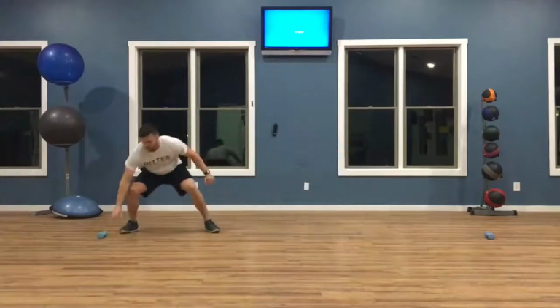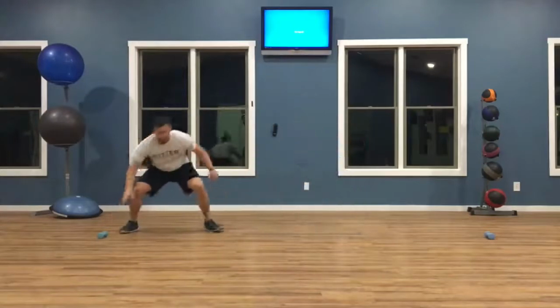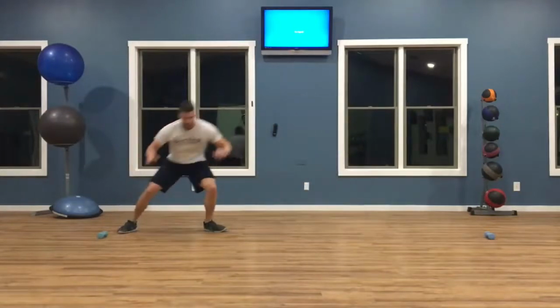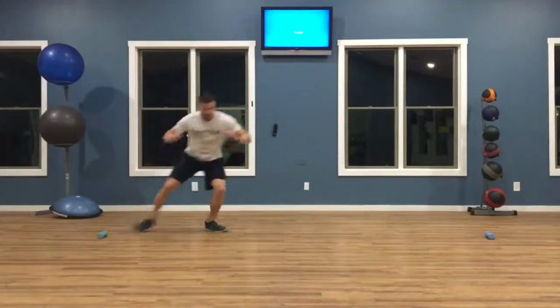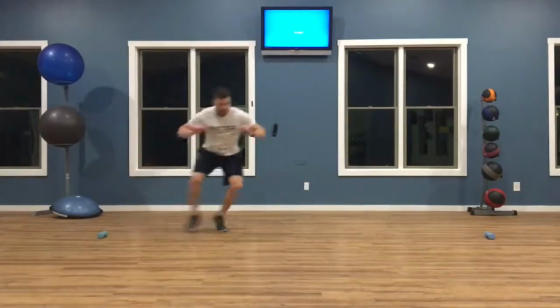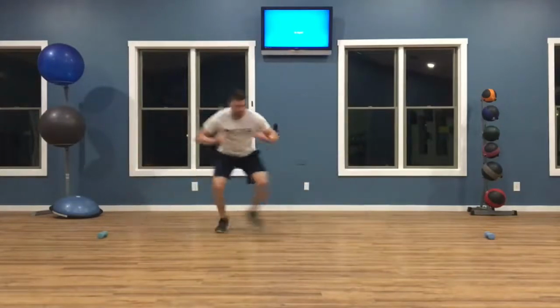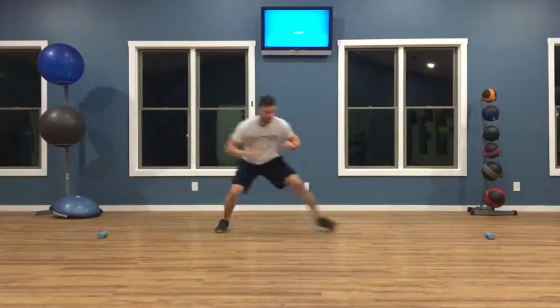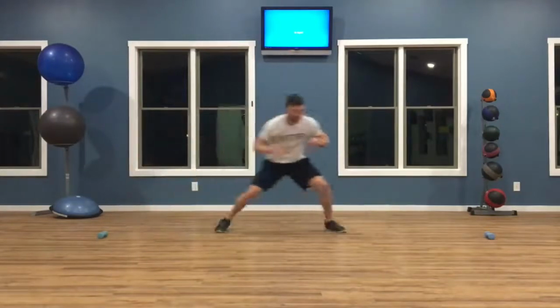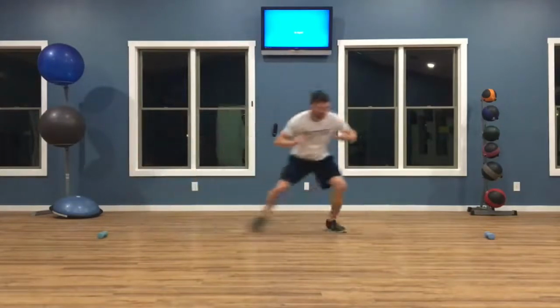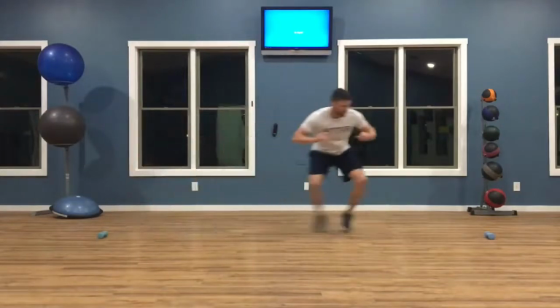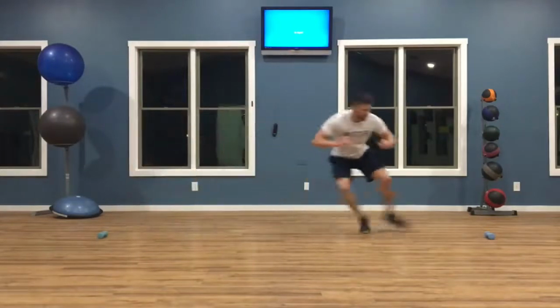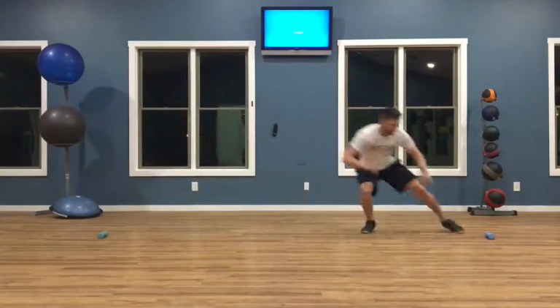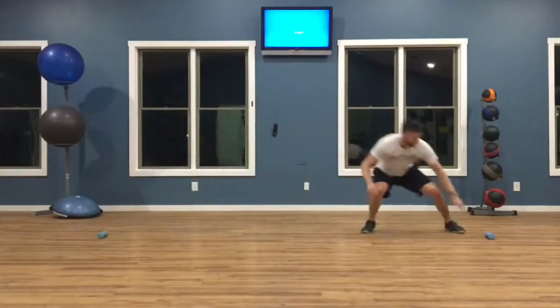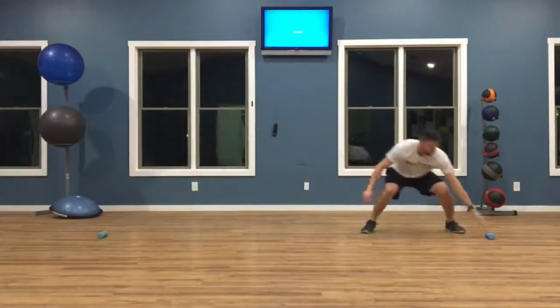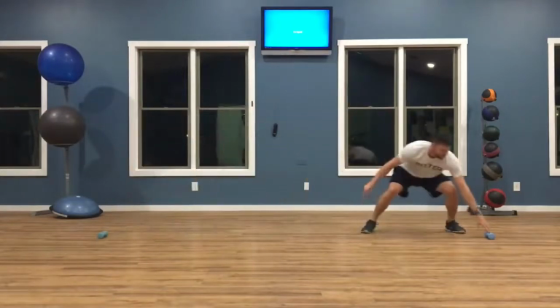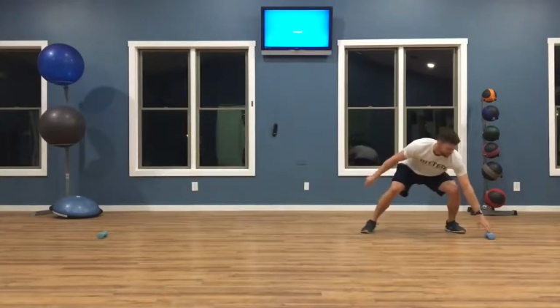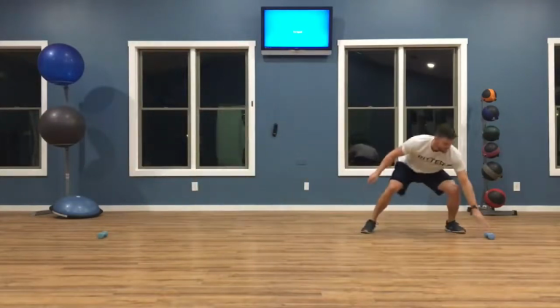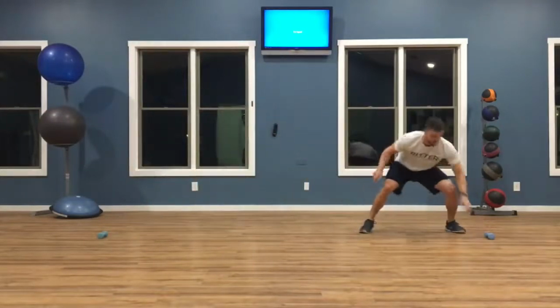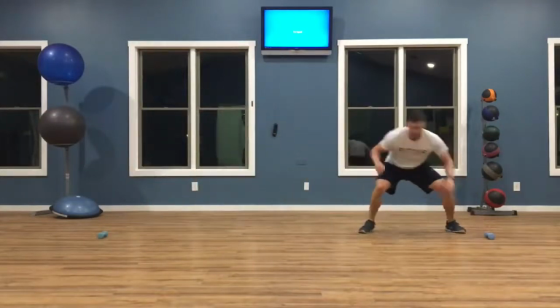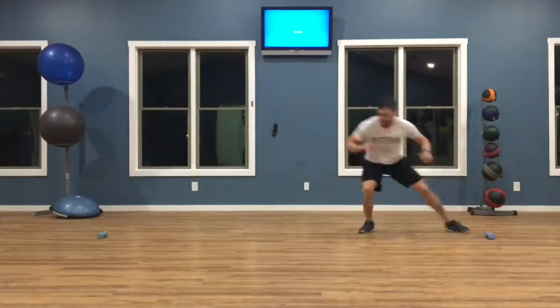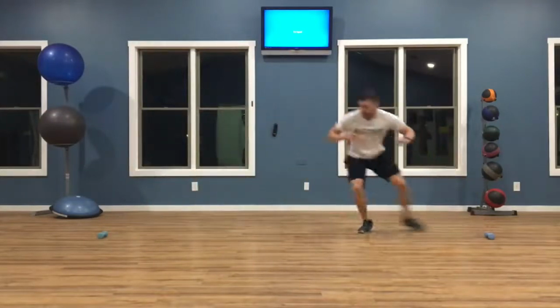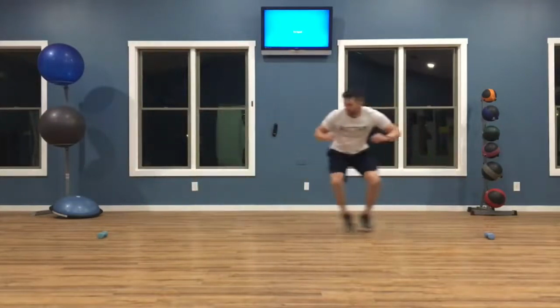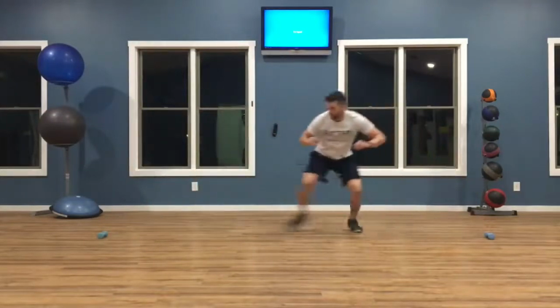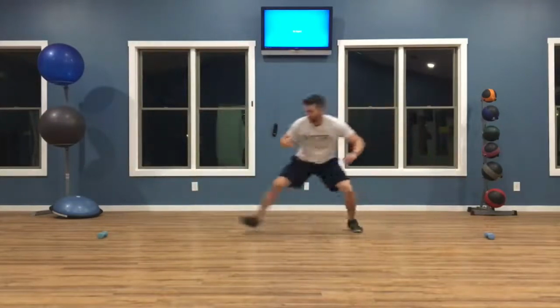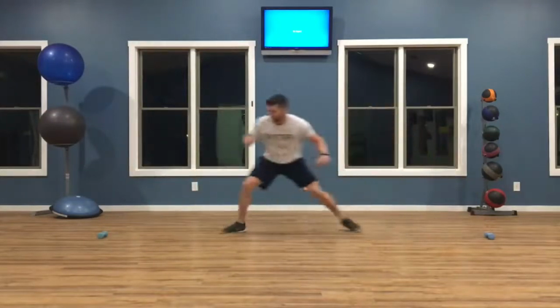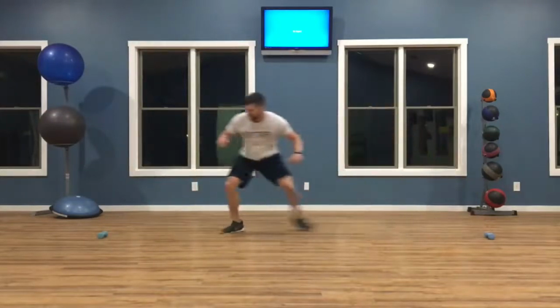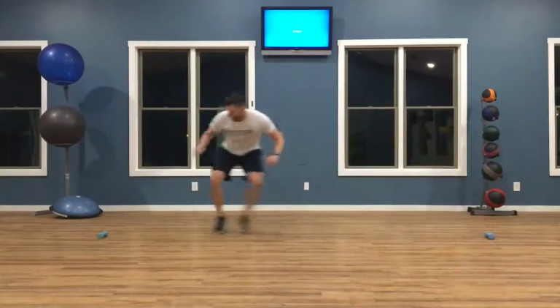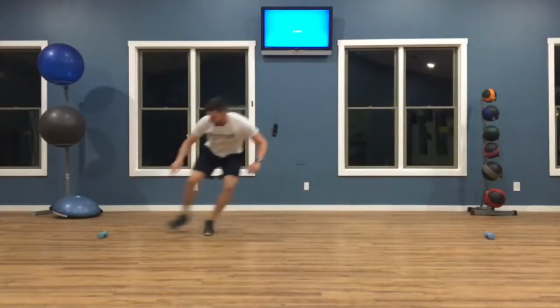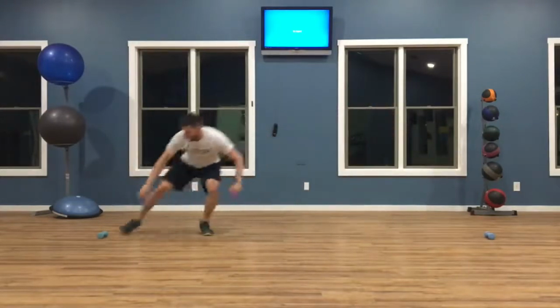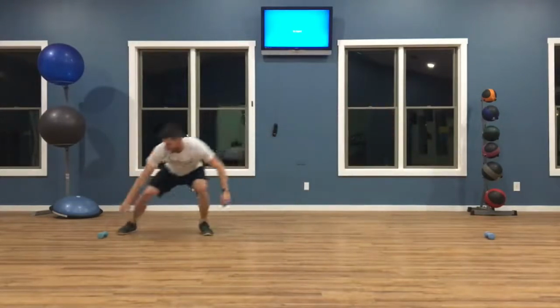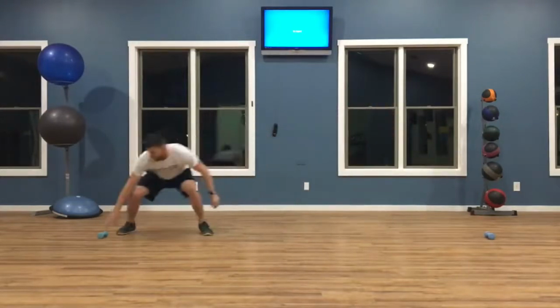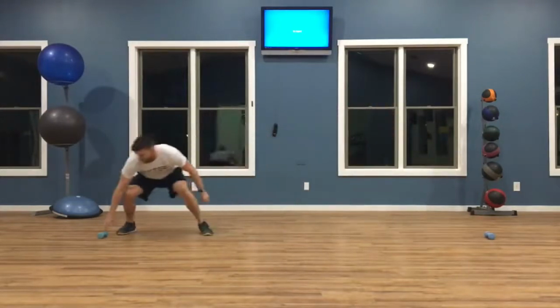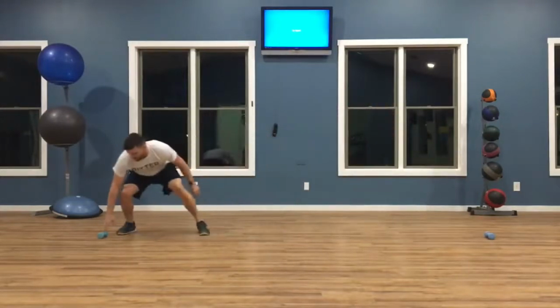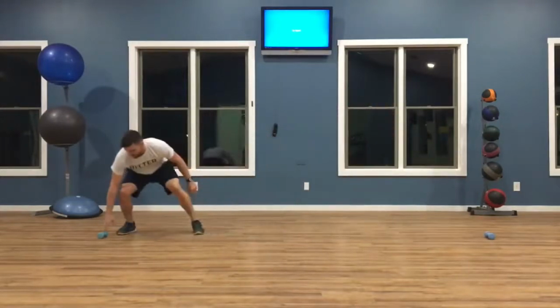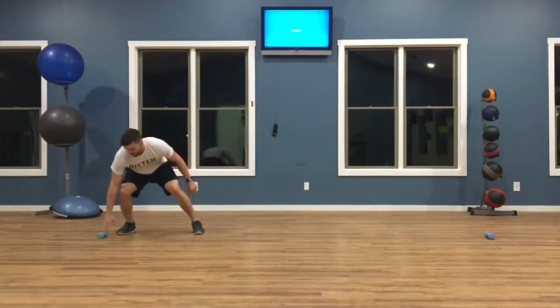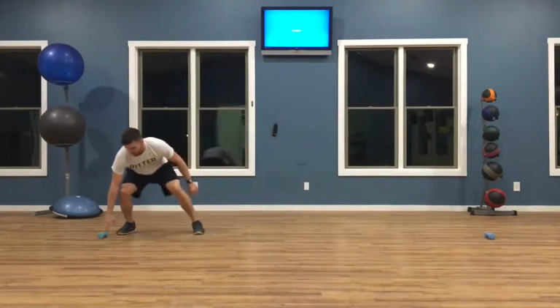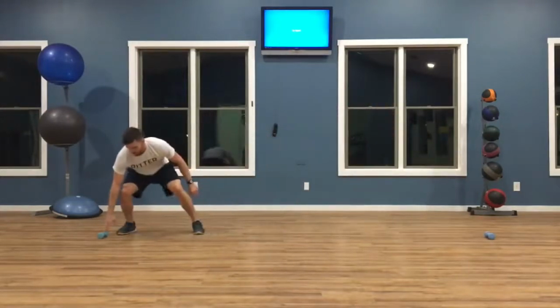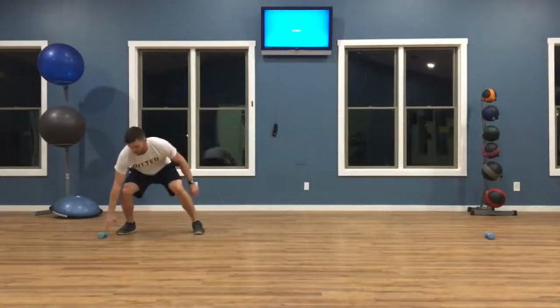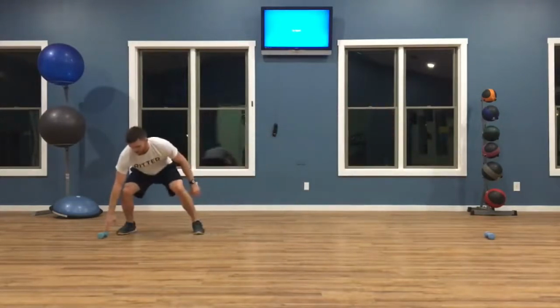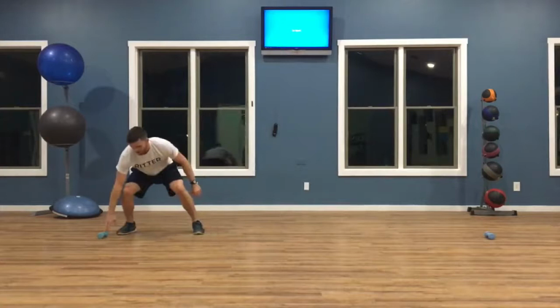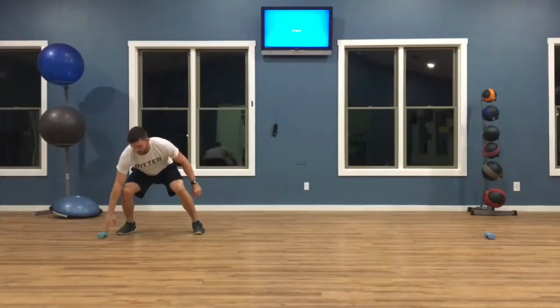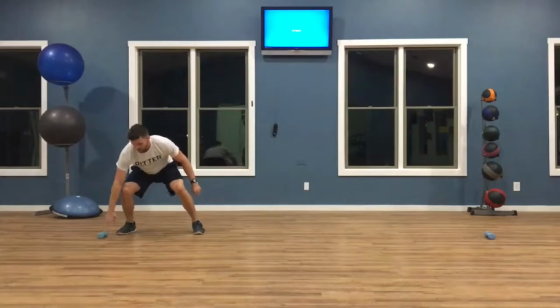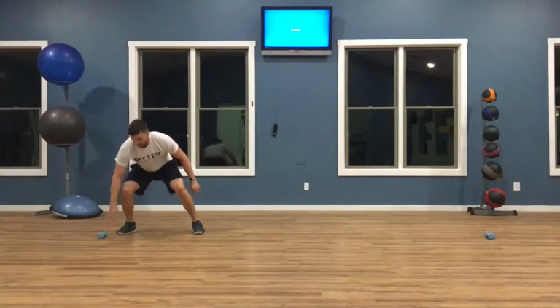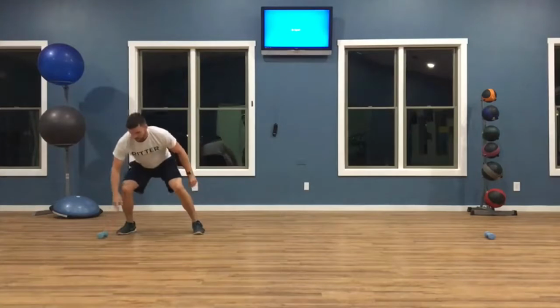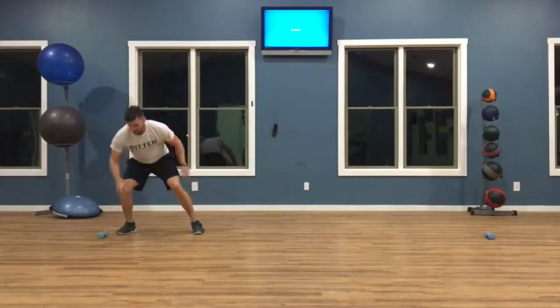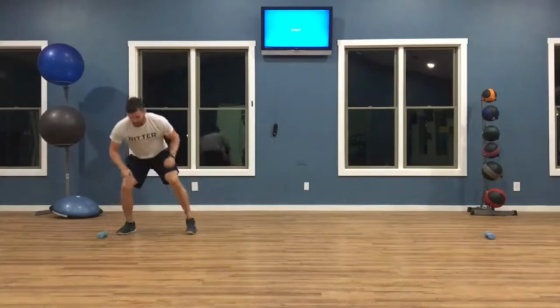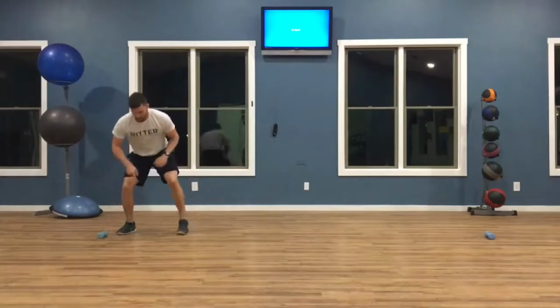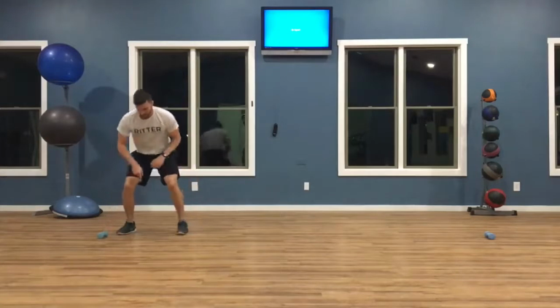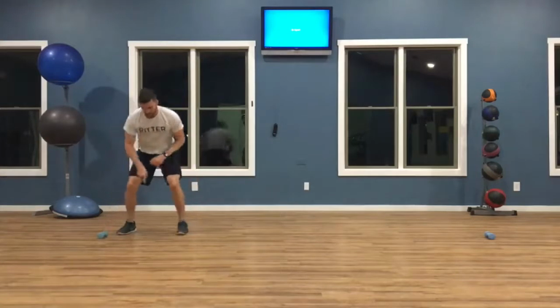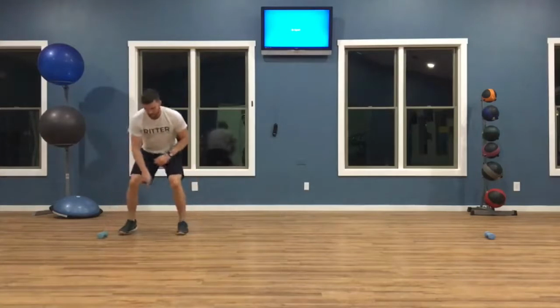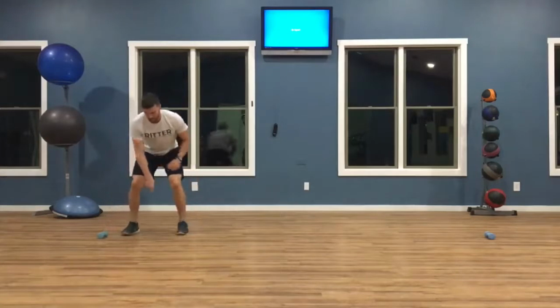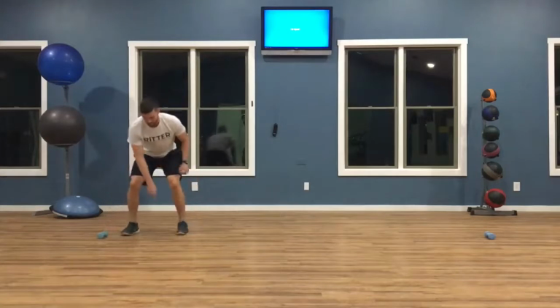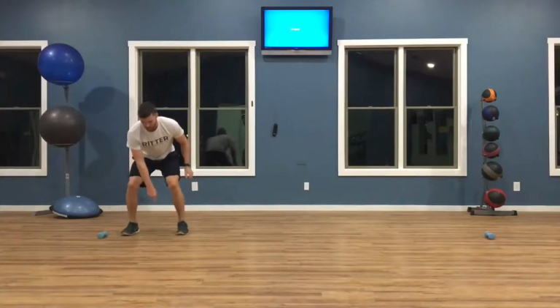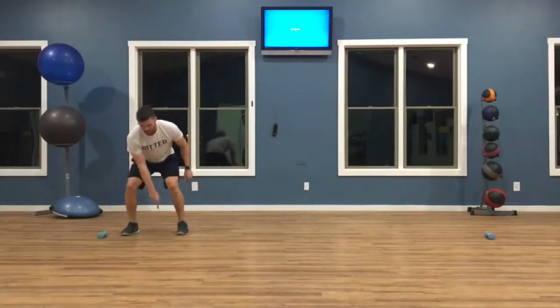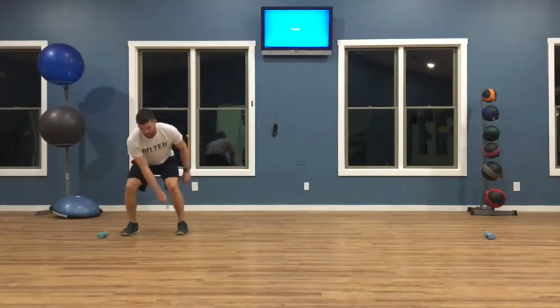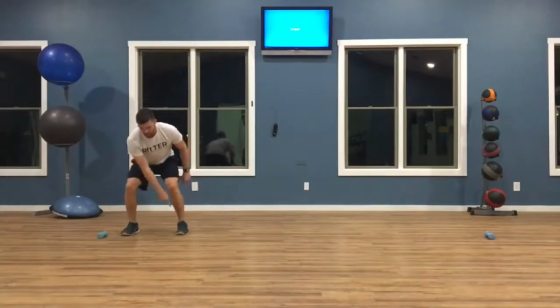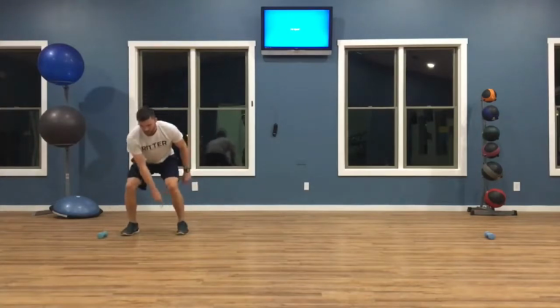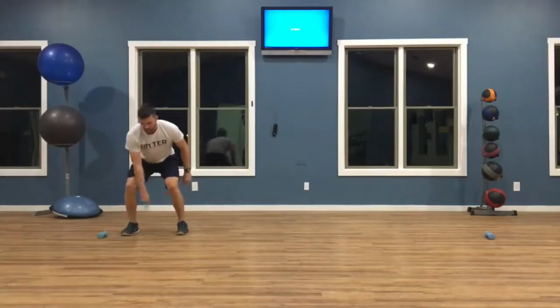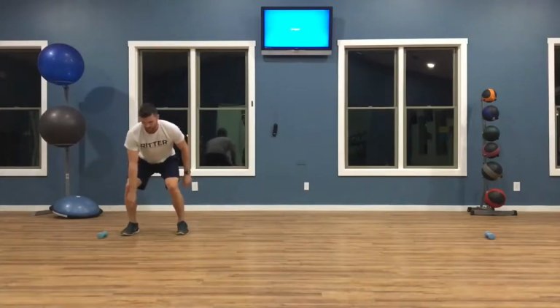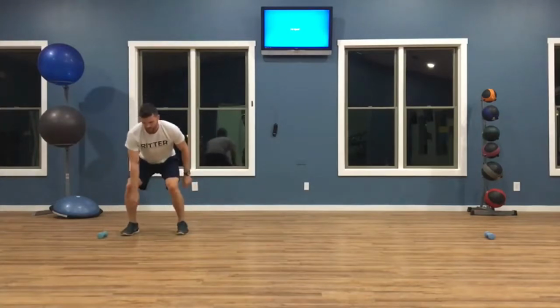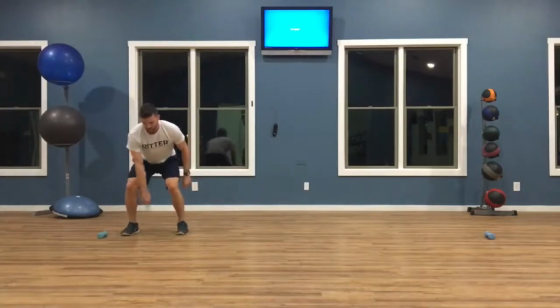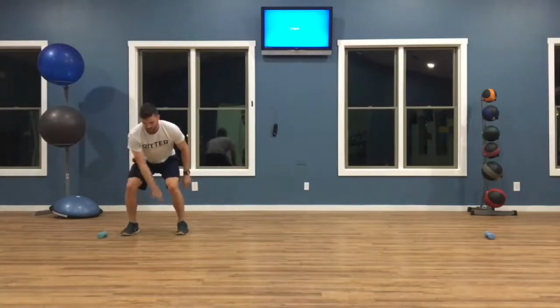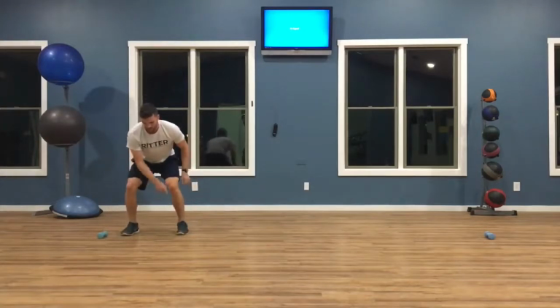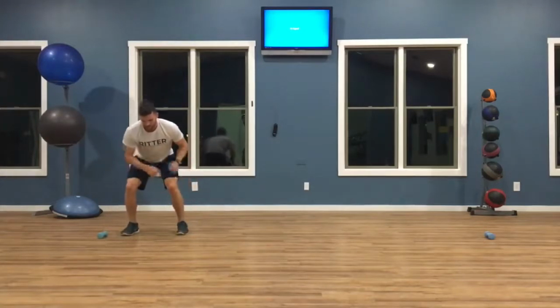In swimming, it's good to have that general athleticism as well as that lateral leg drive capability for some of your swimming strokes.